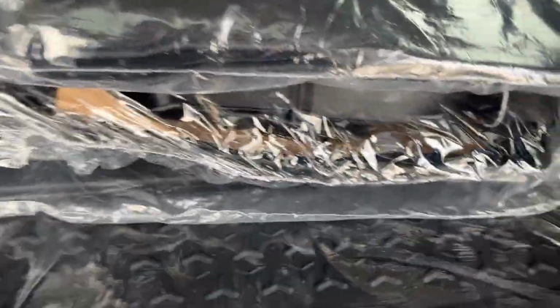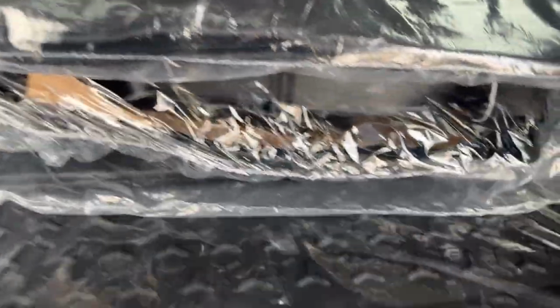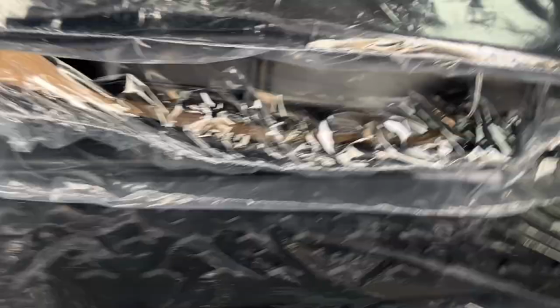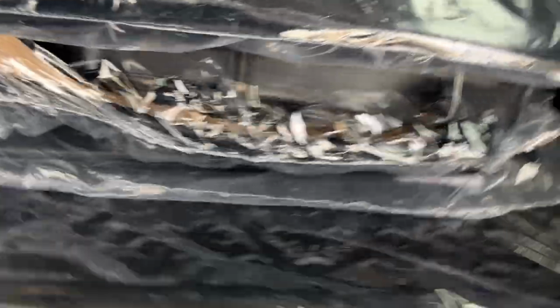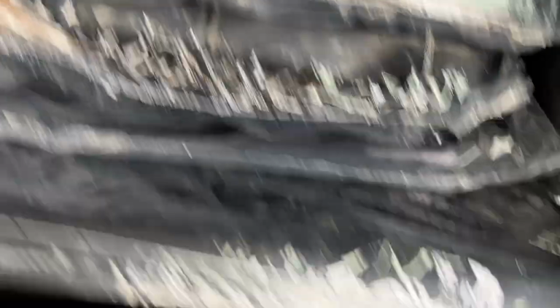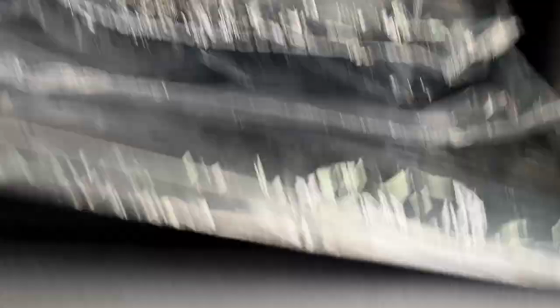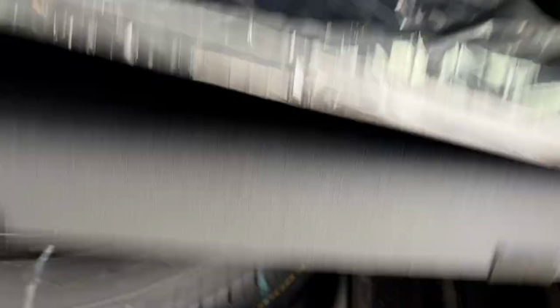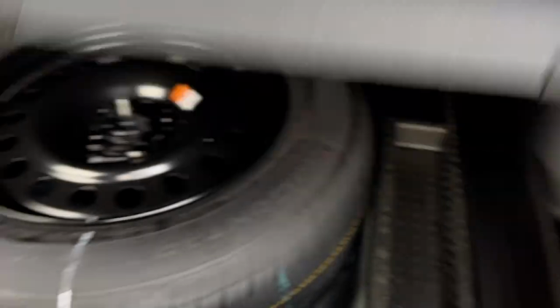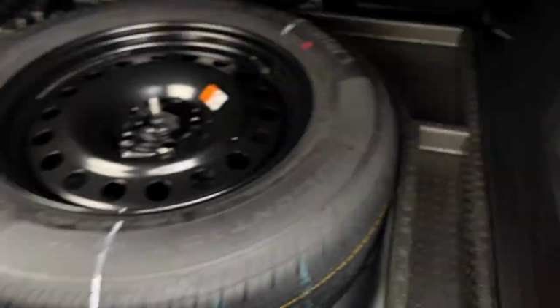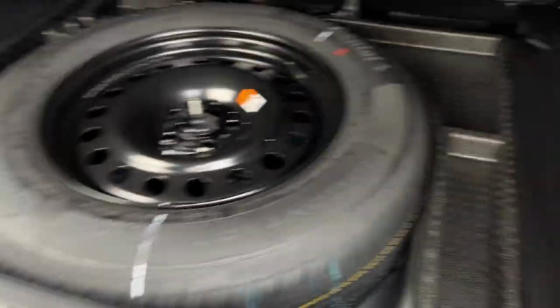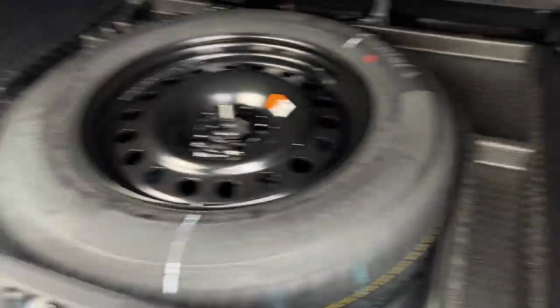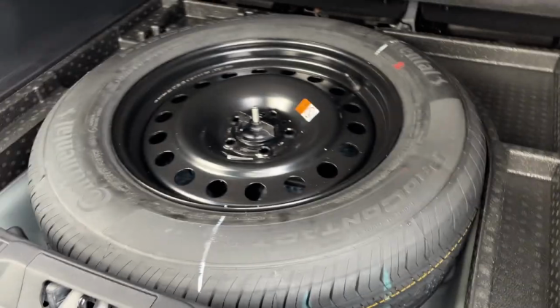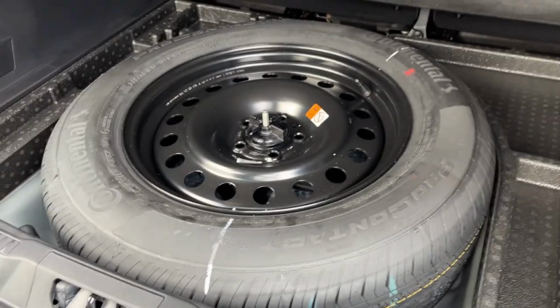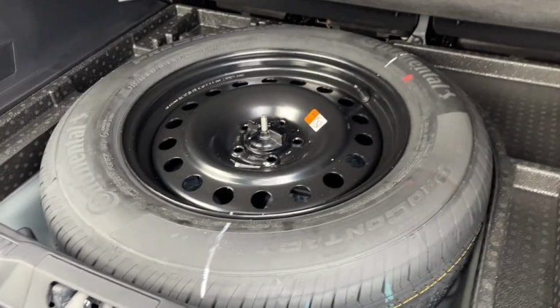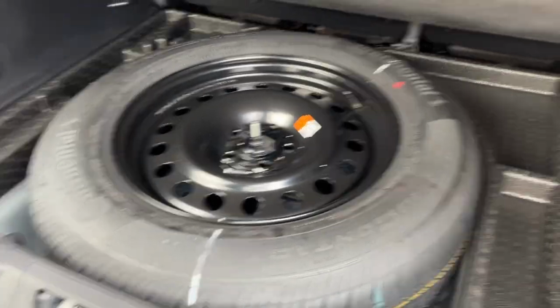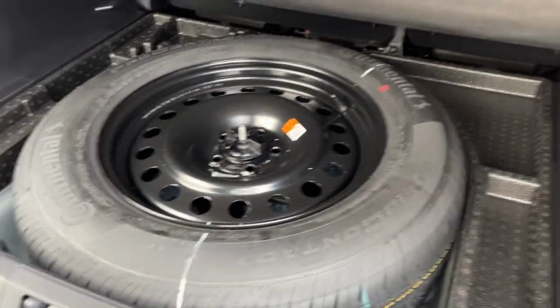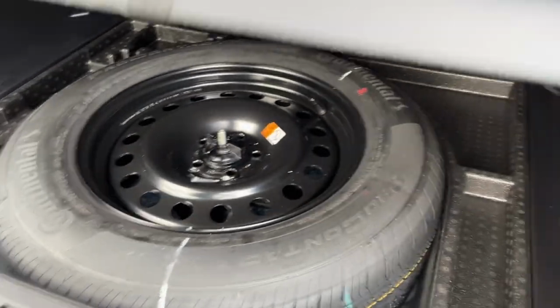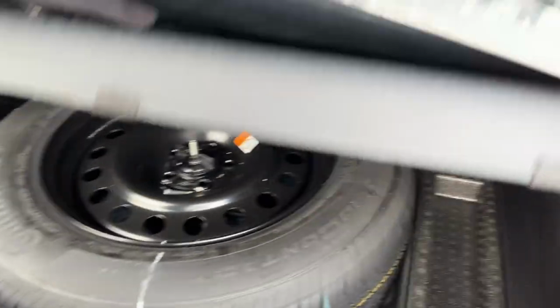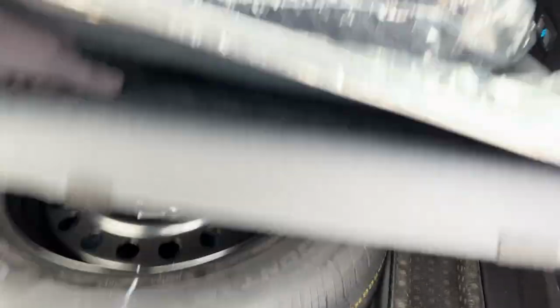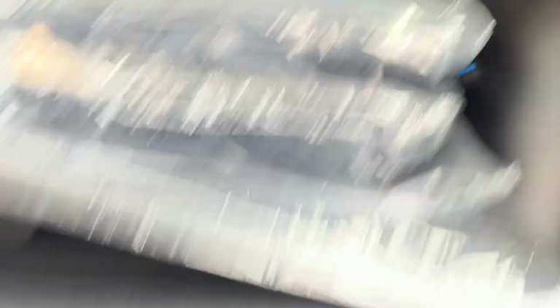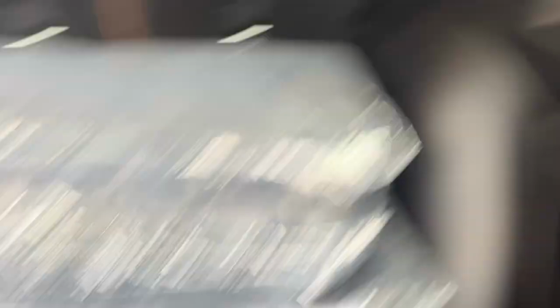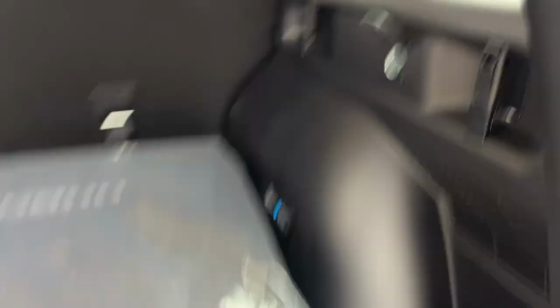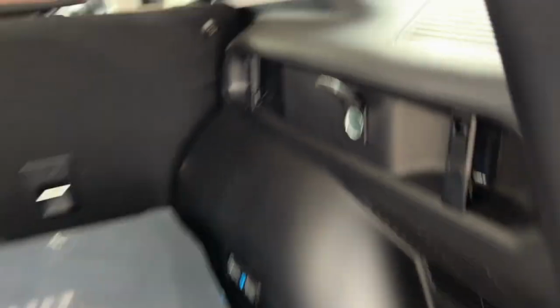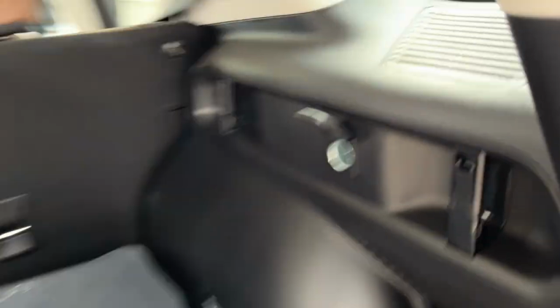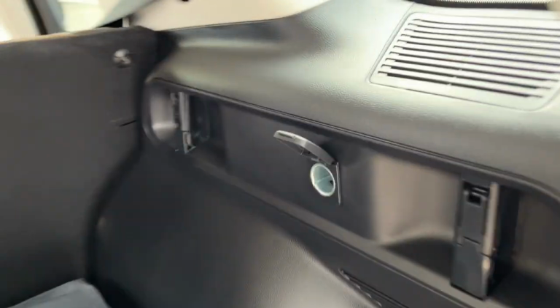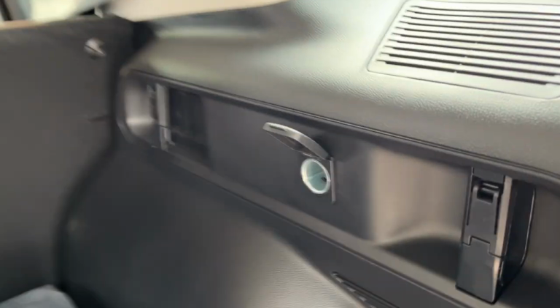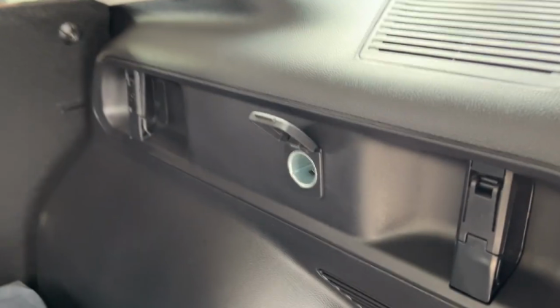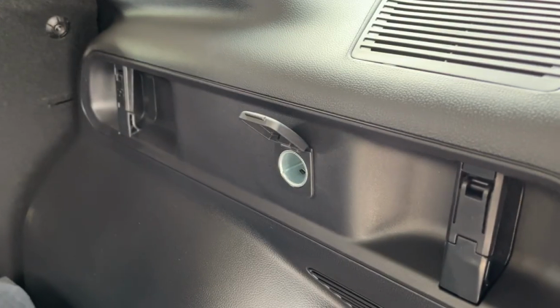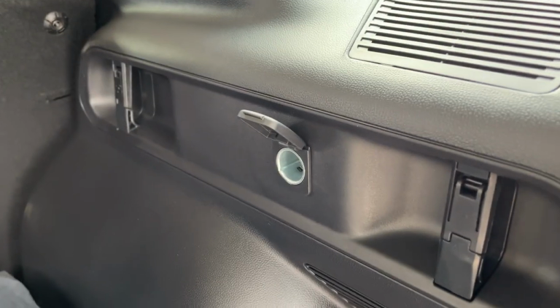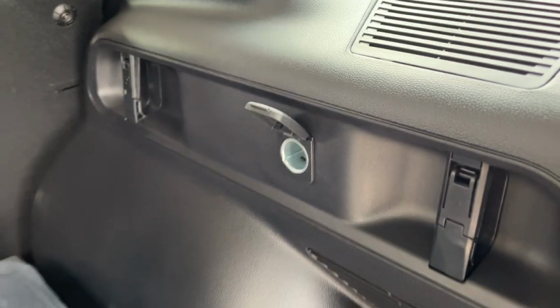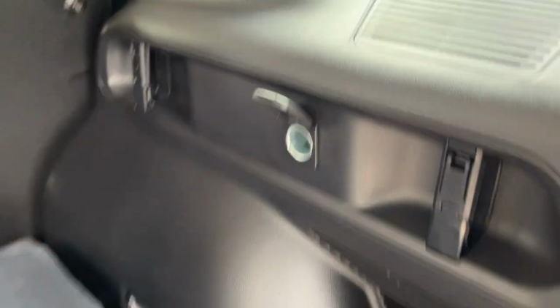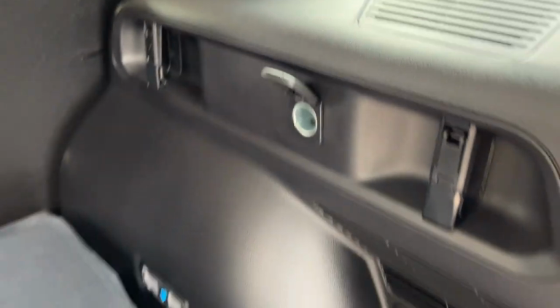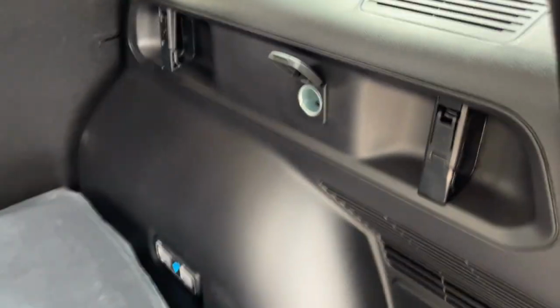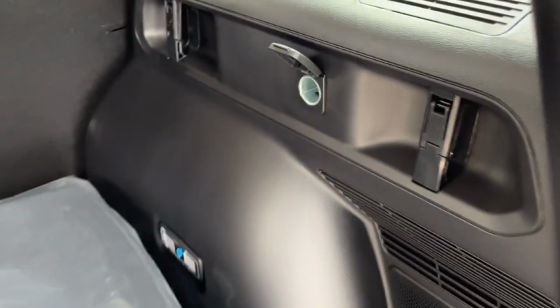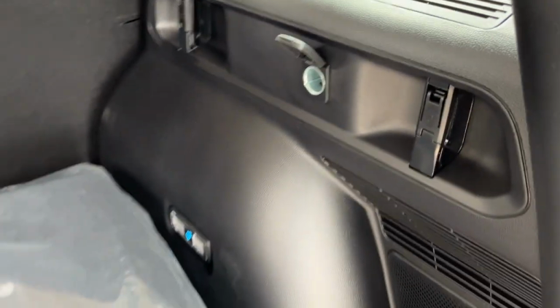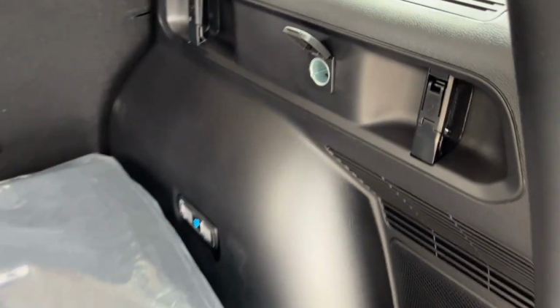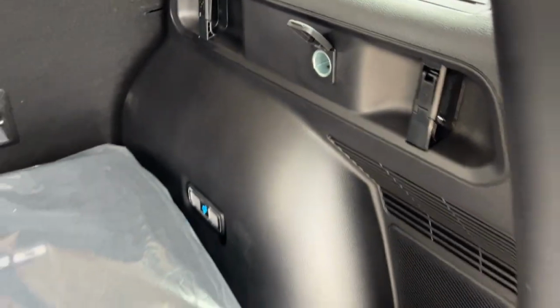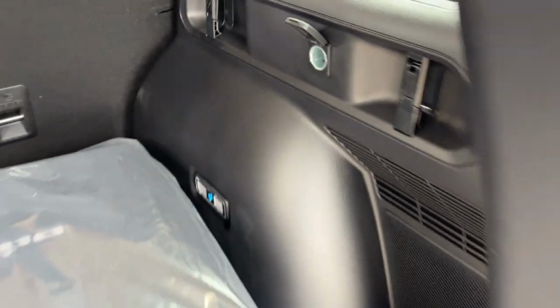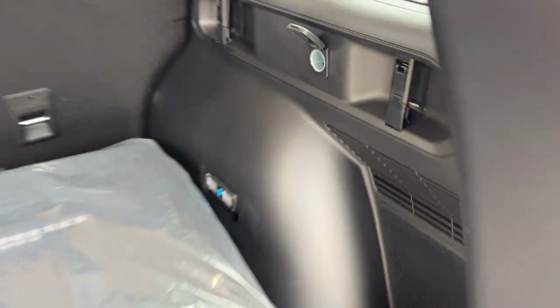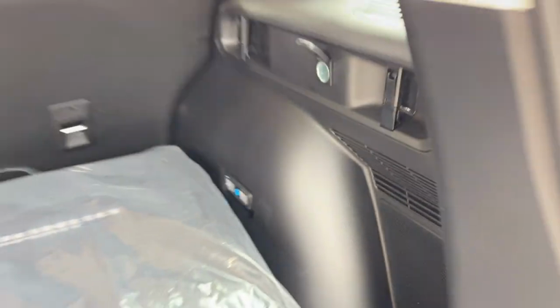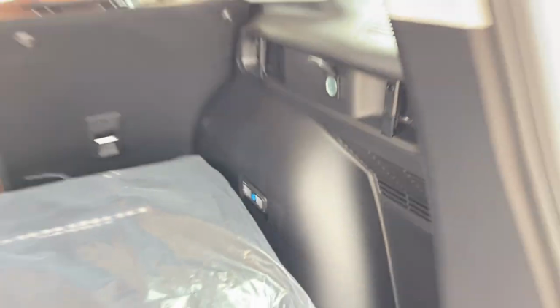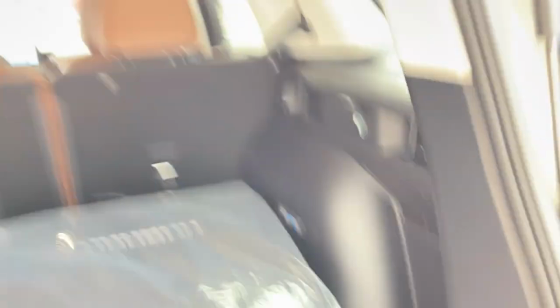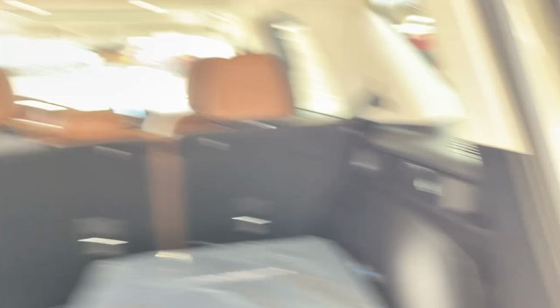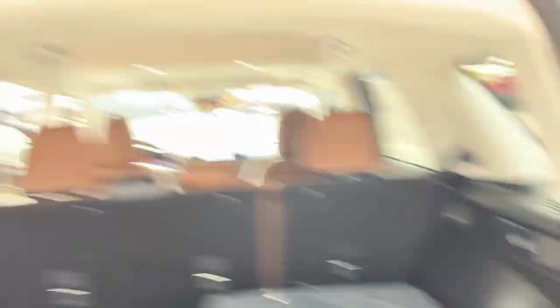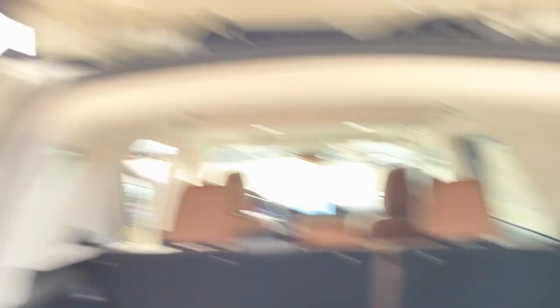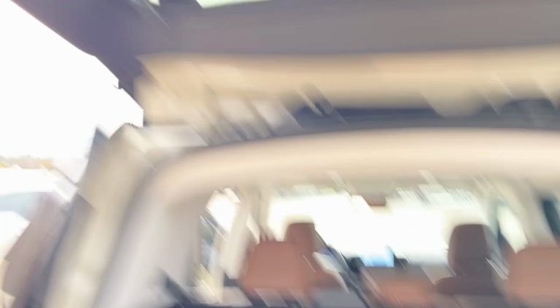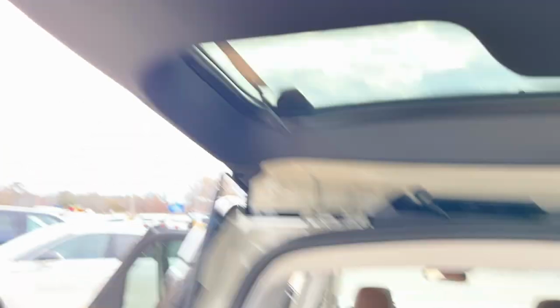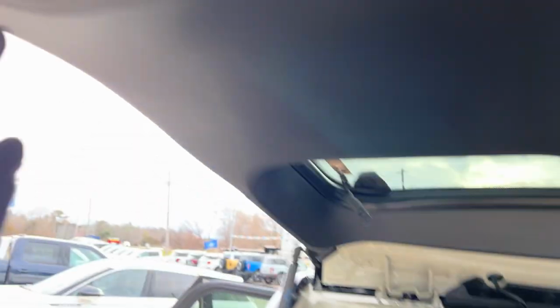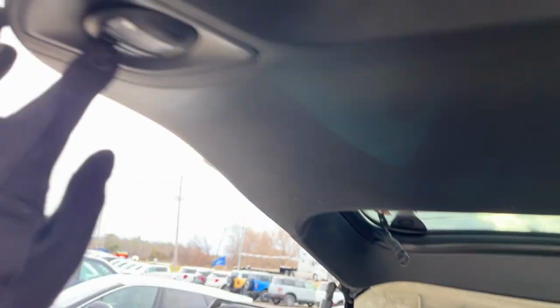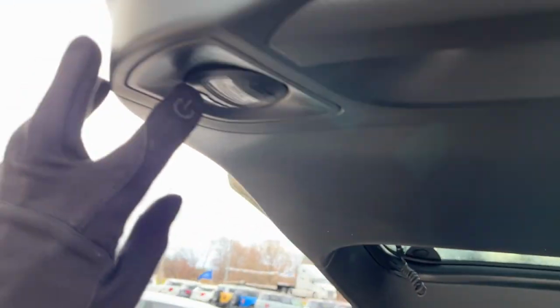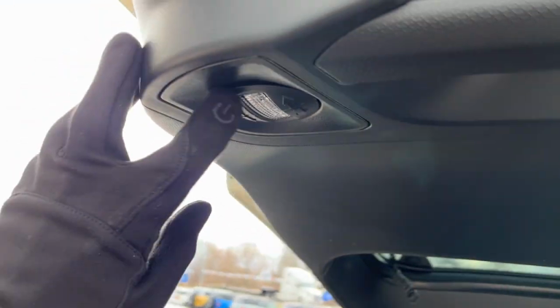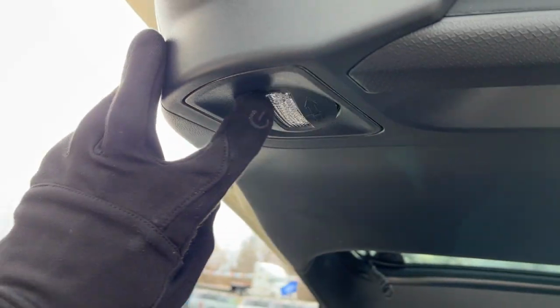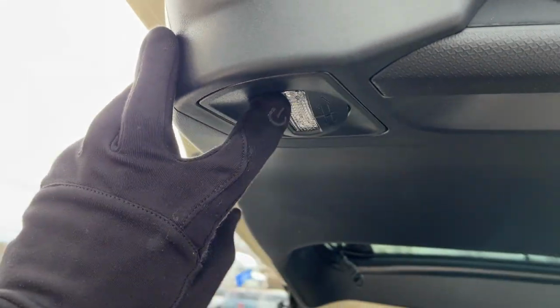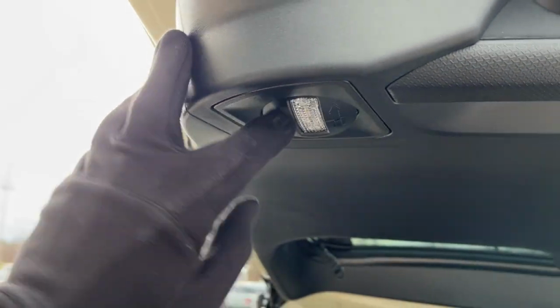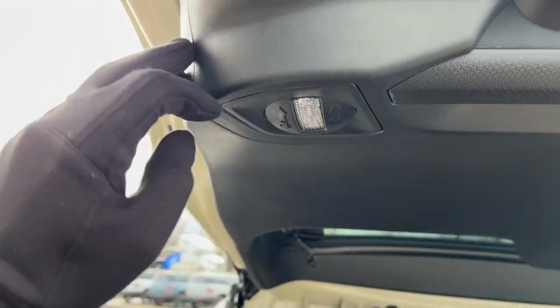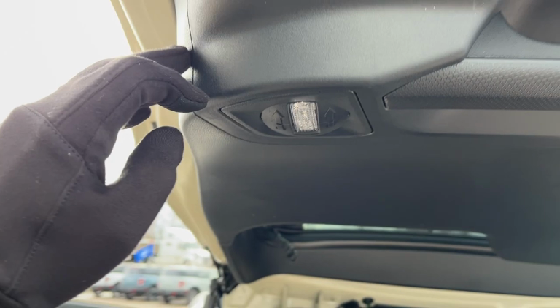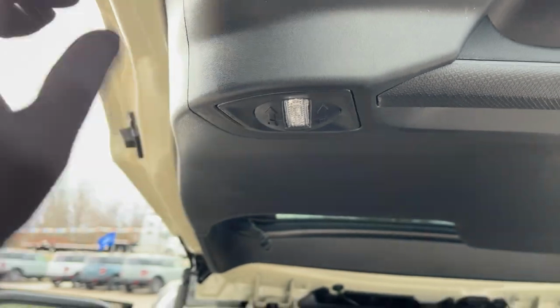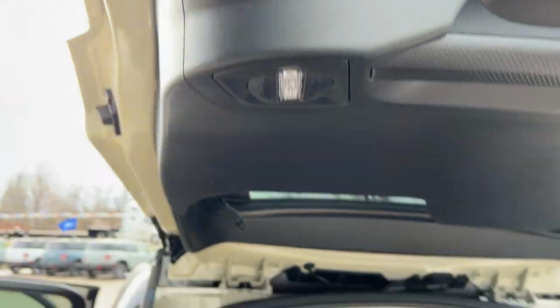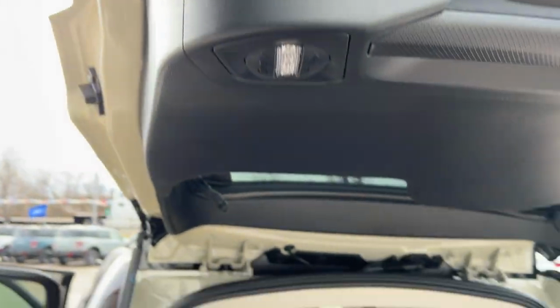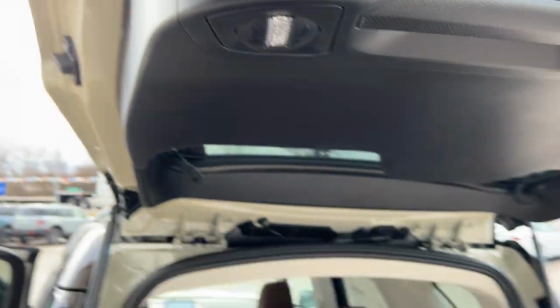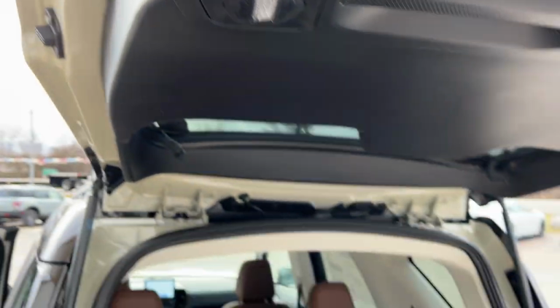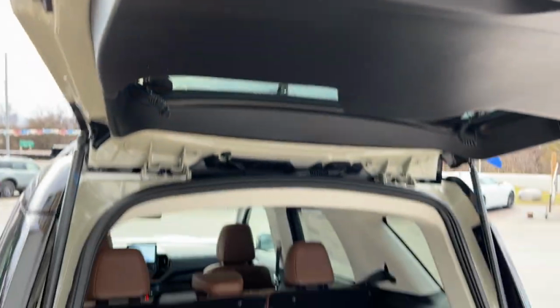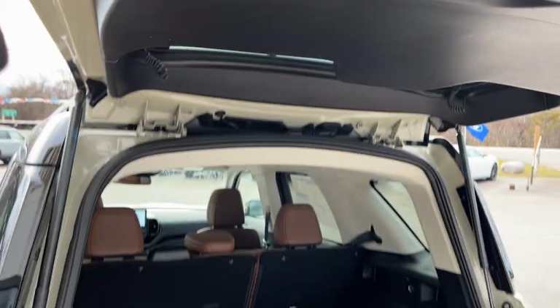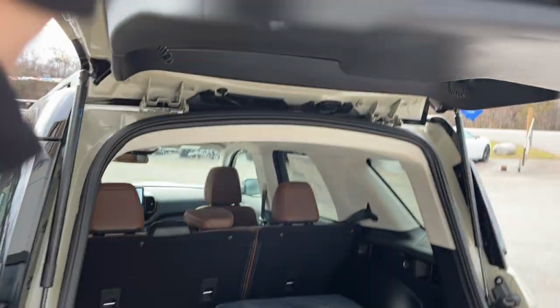Underneath, you do have your full-size spare tire. There's 12-volt power back here, some lighting, and lighting under the tailgate as well.